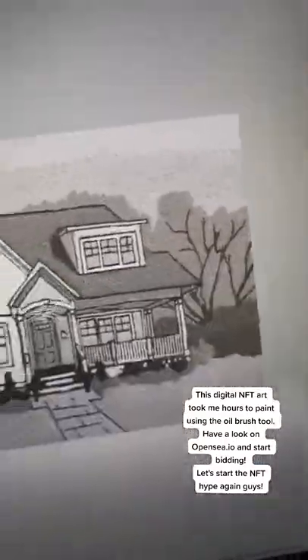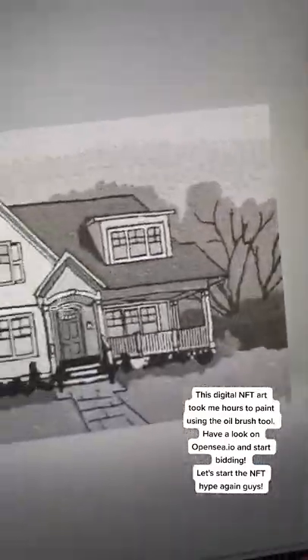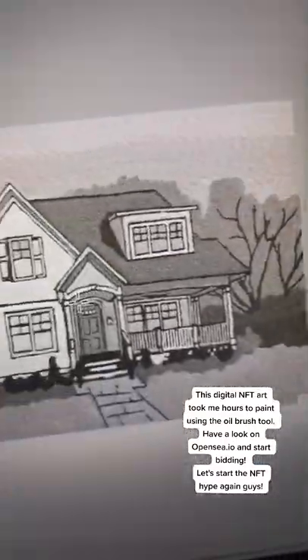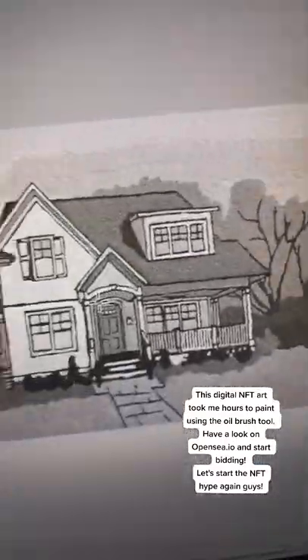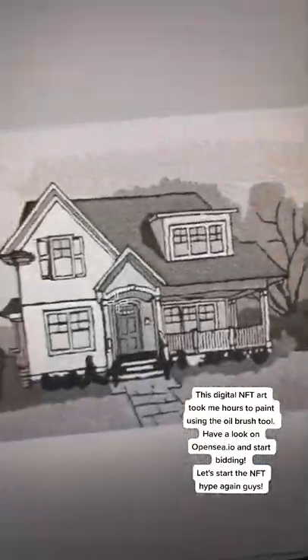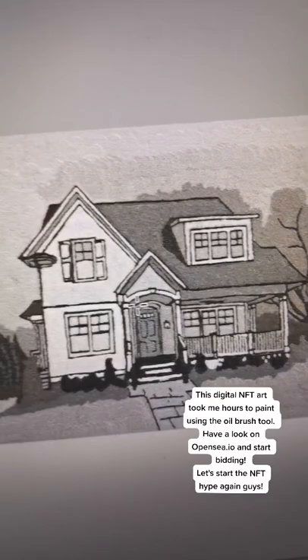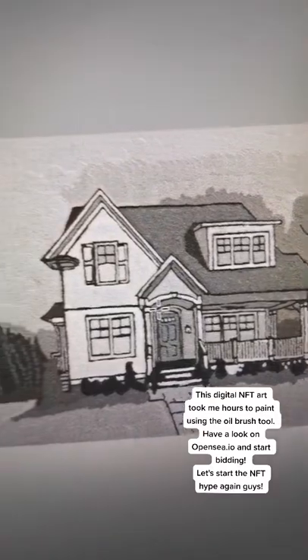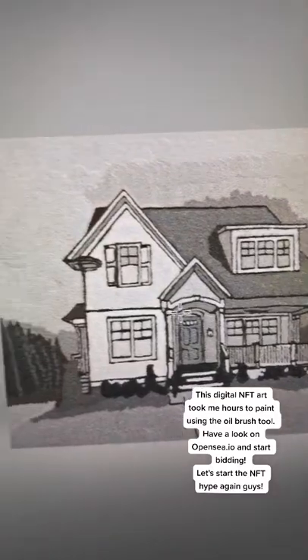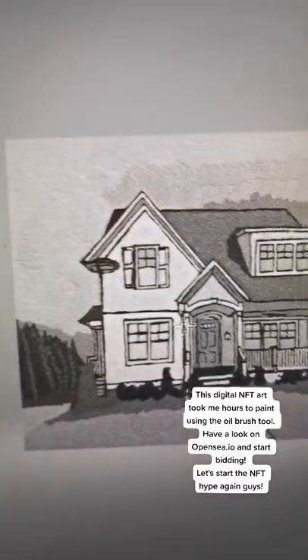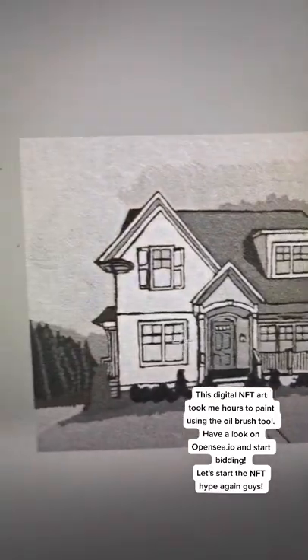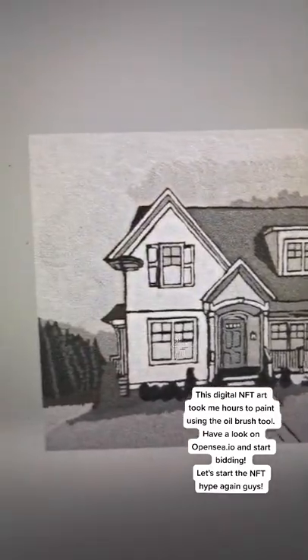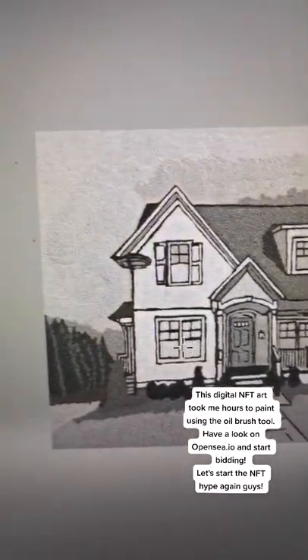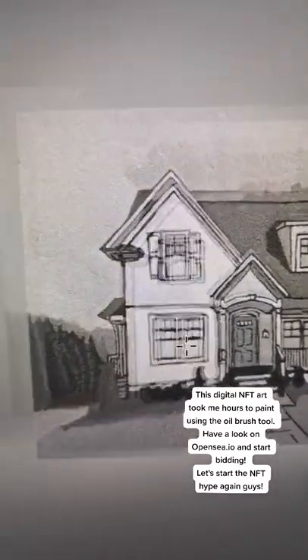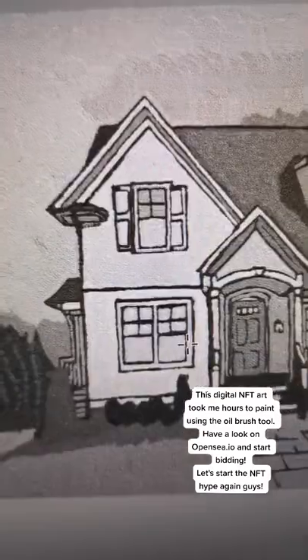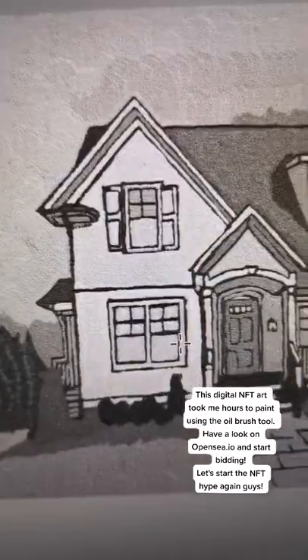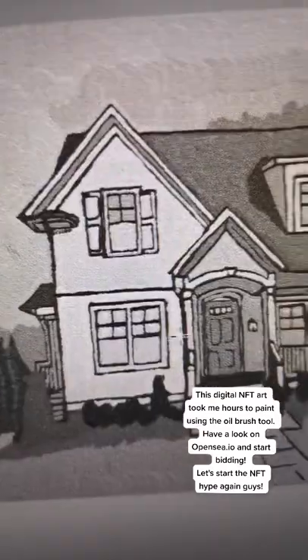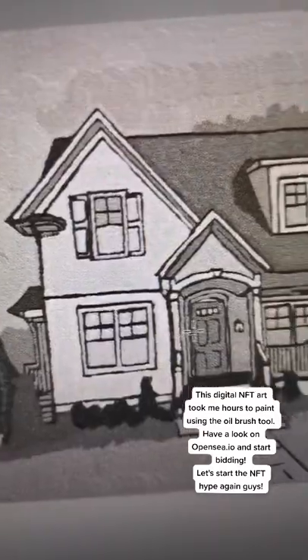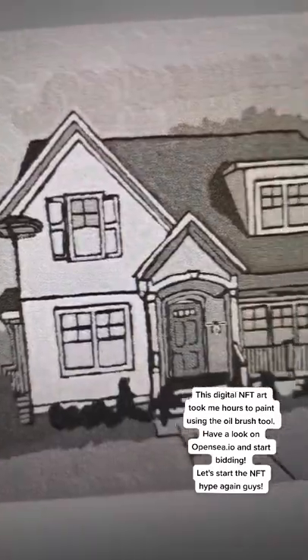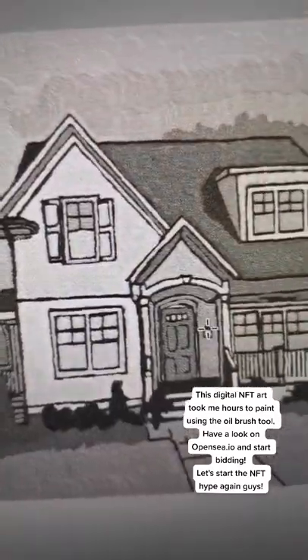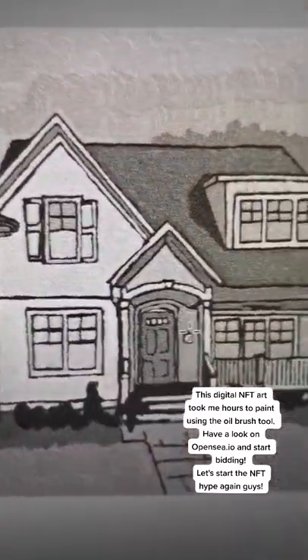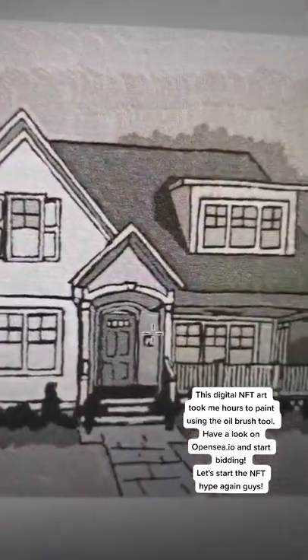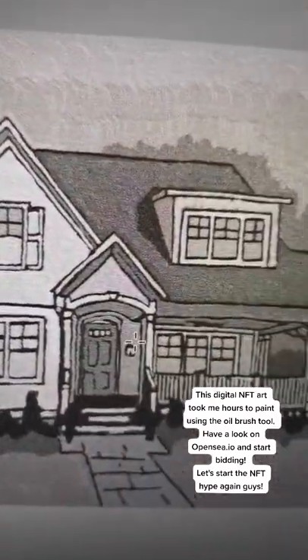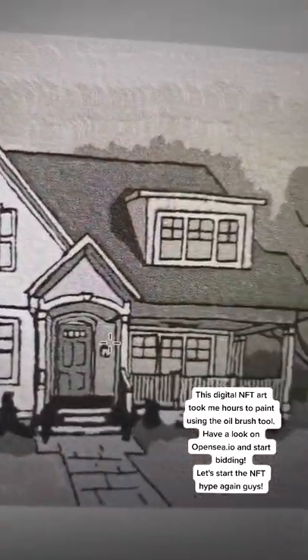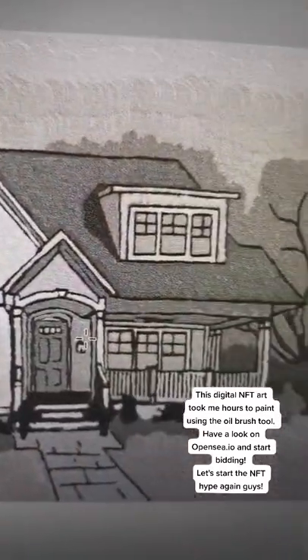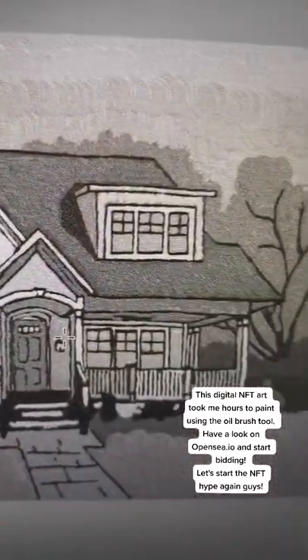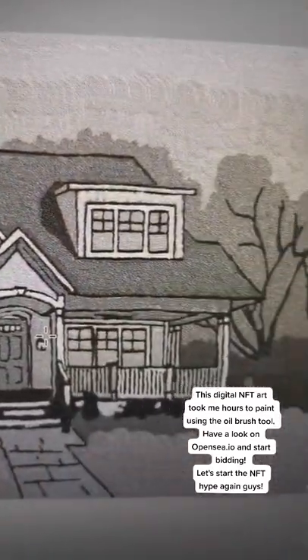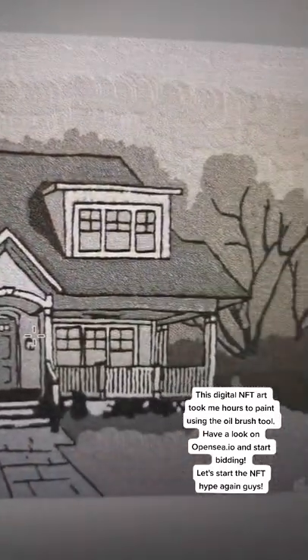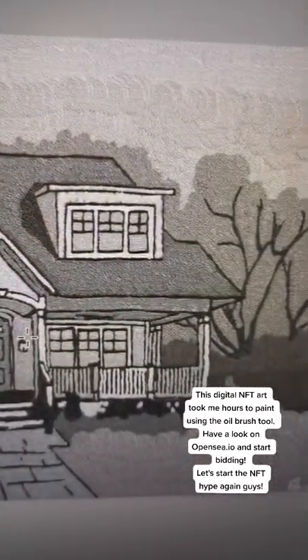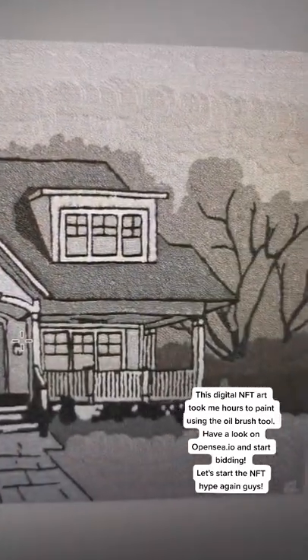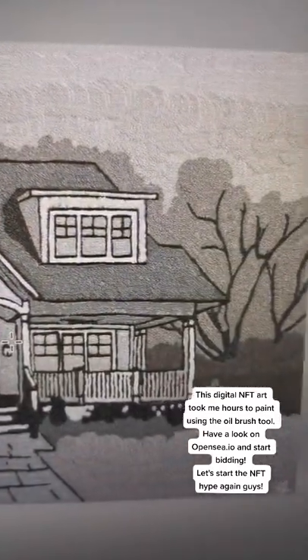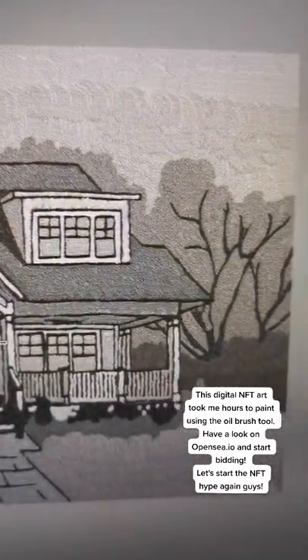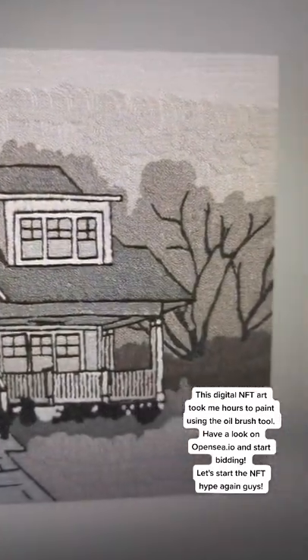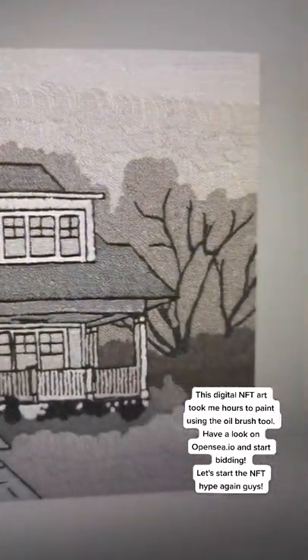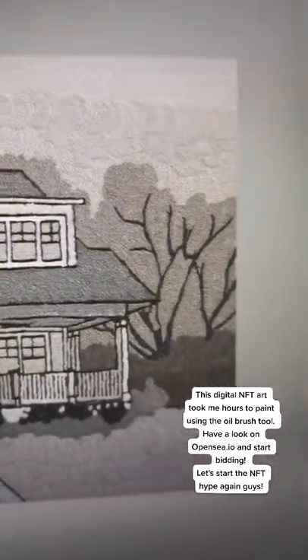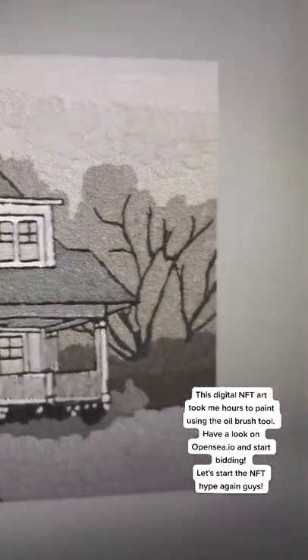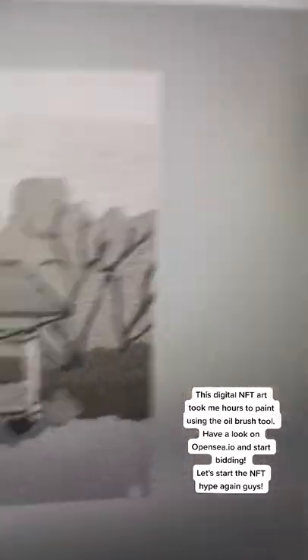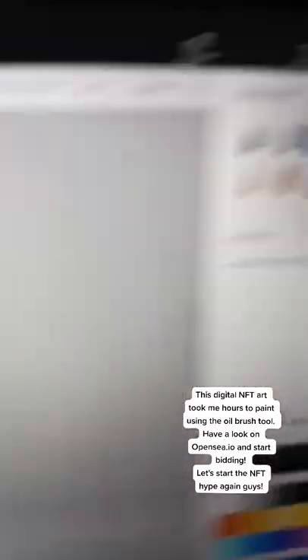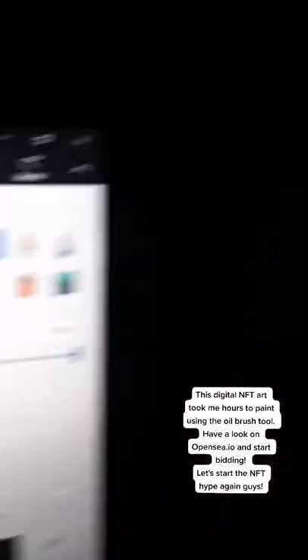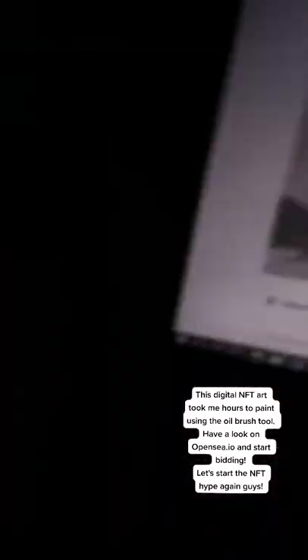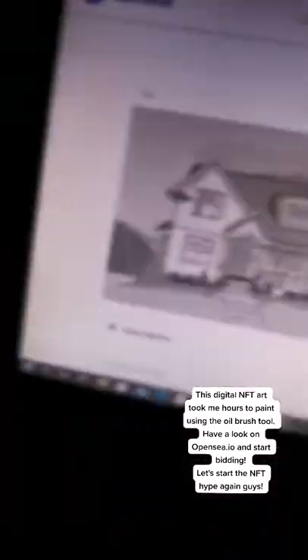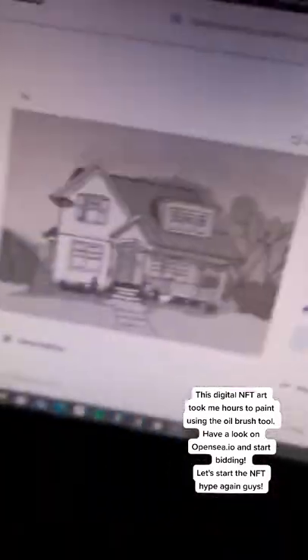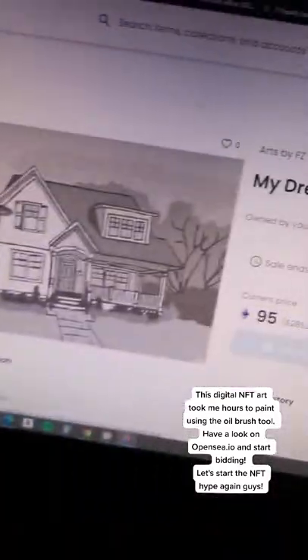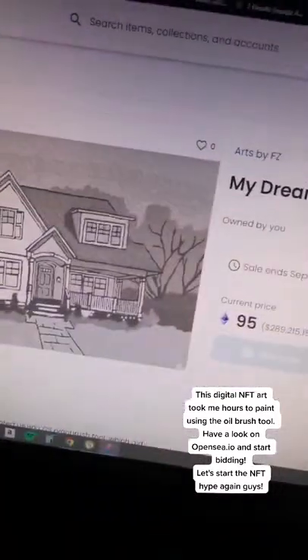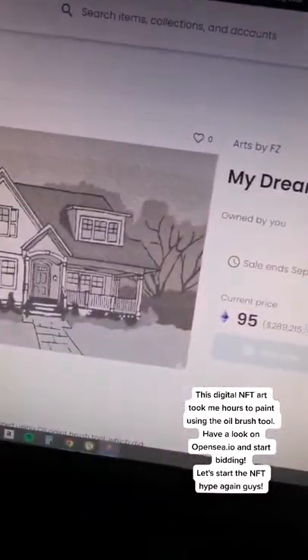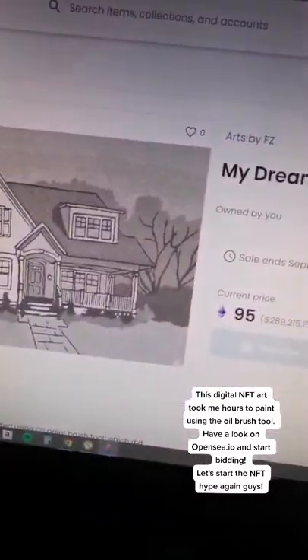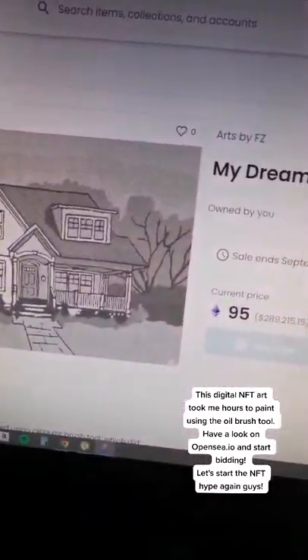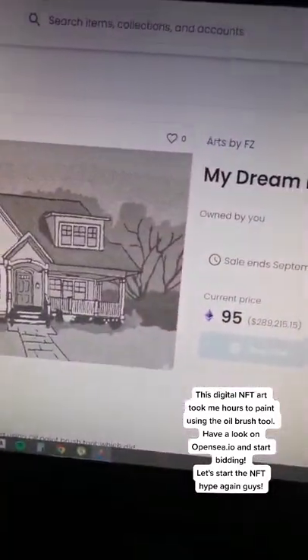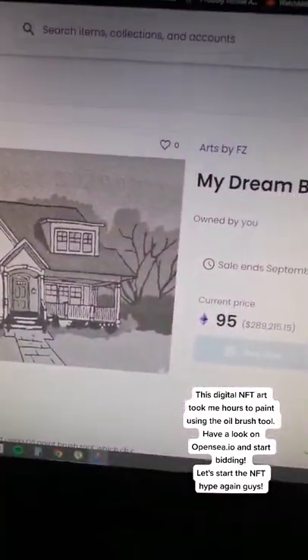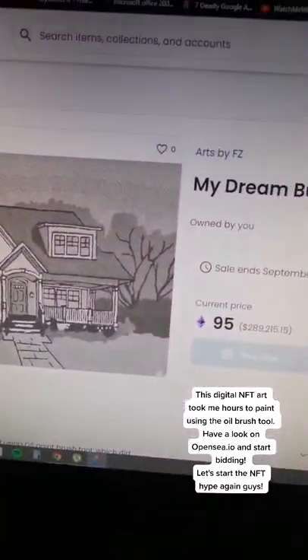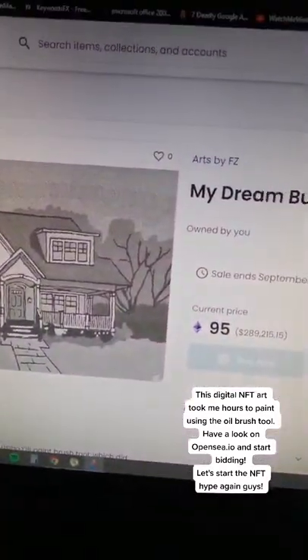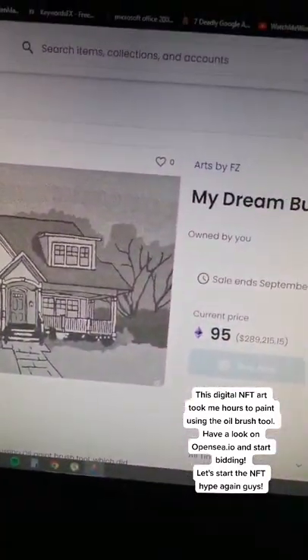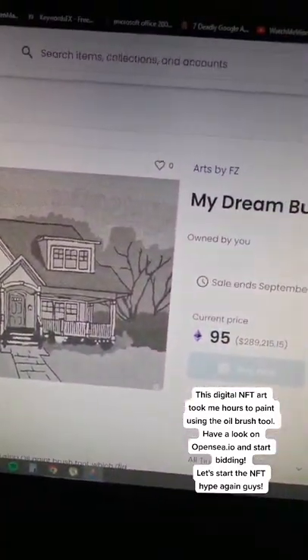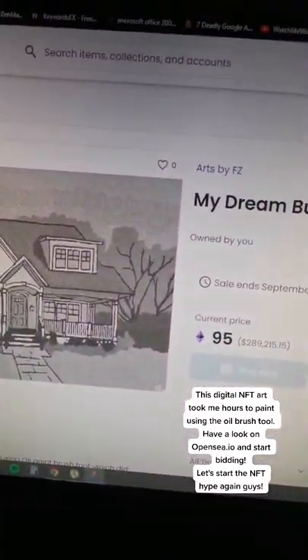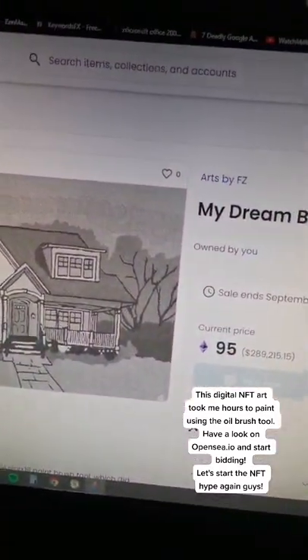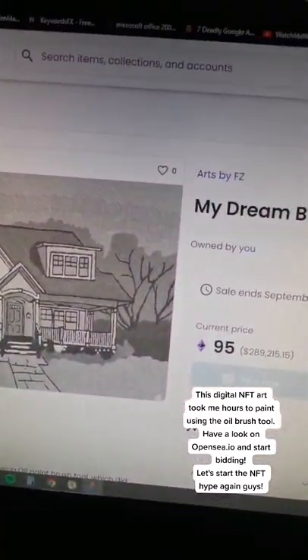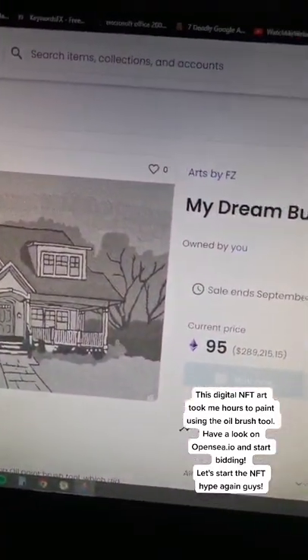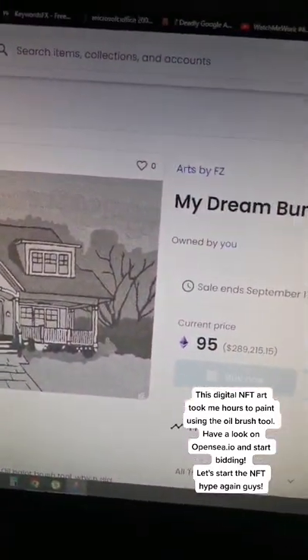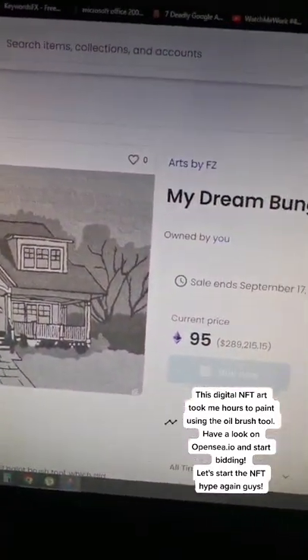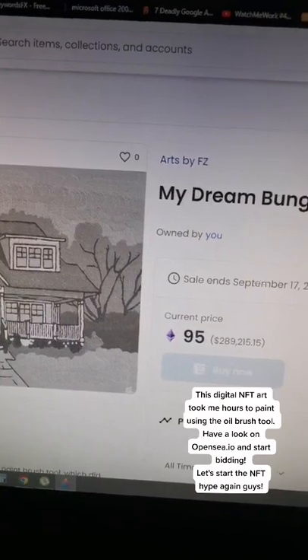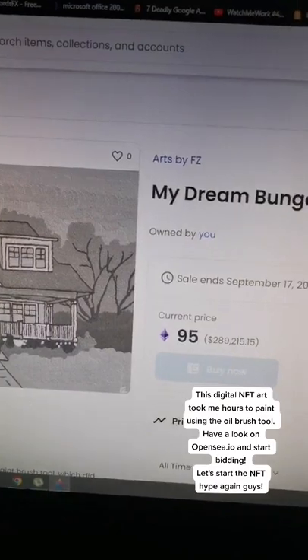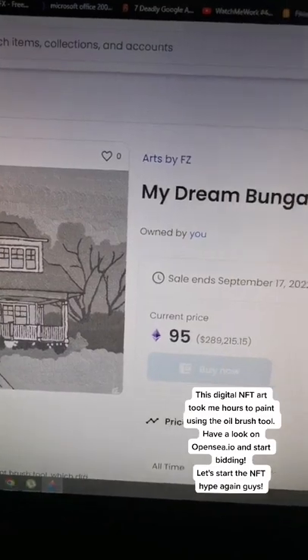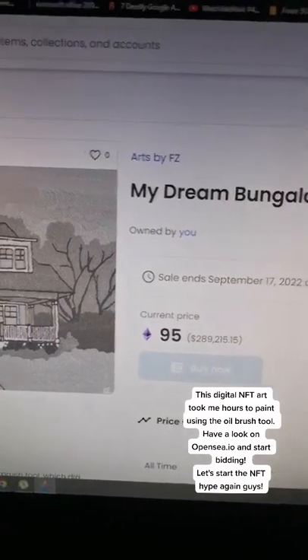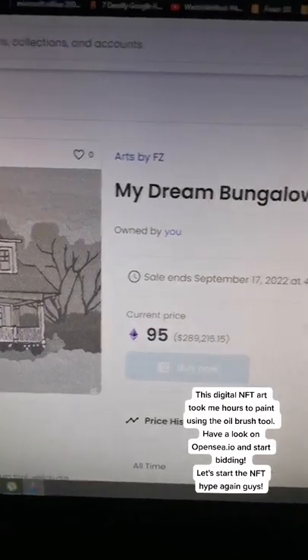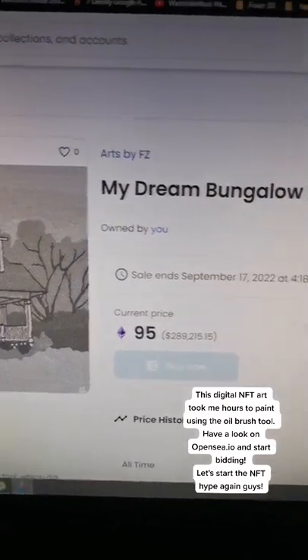Have a look on OpenSea.io and start bidding. Let's start the NFT hype again, guys.